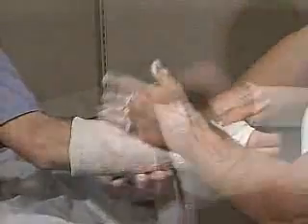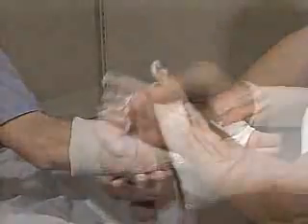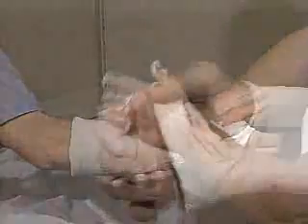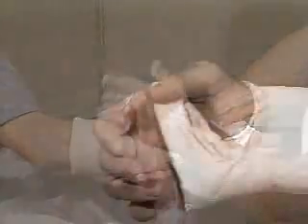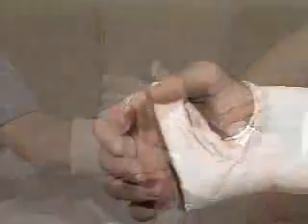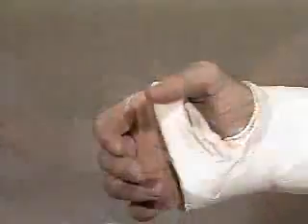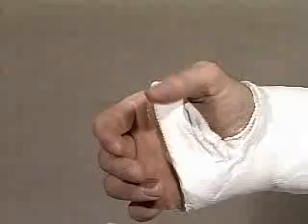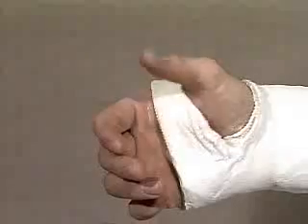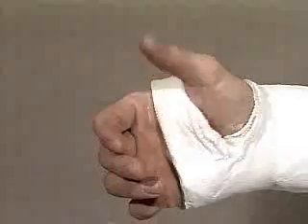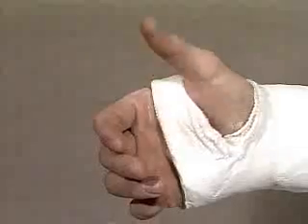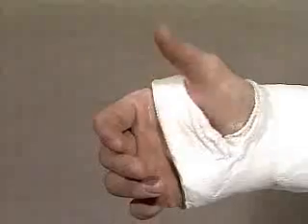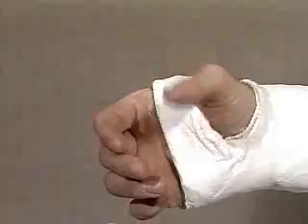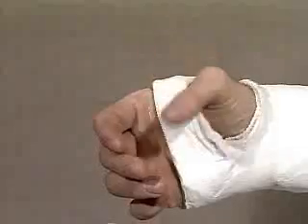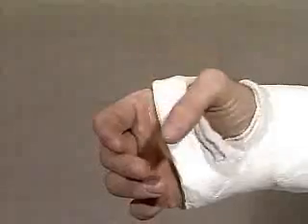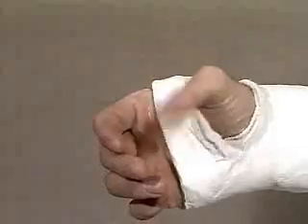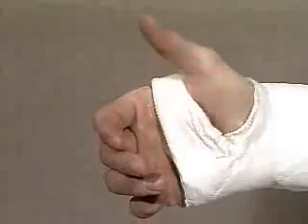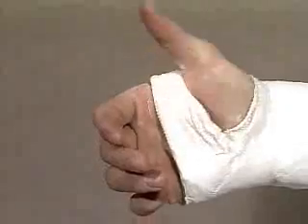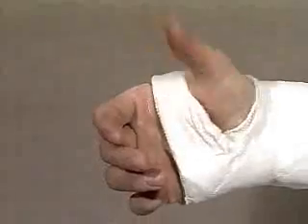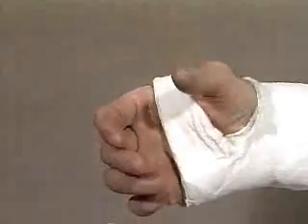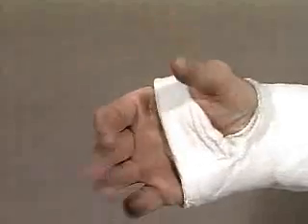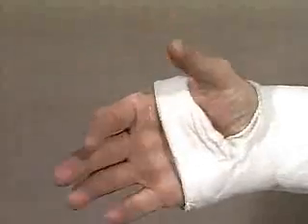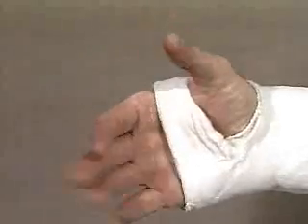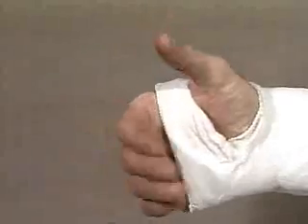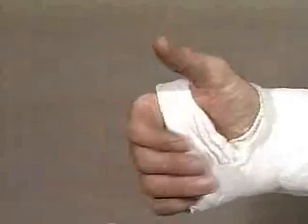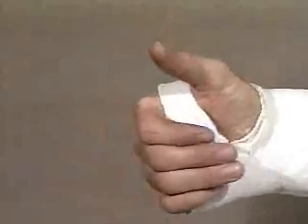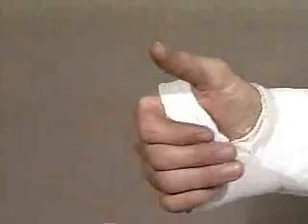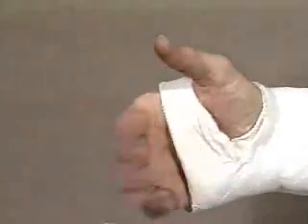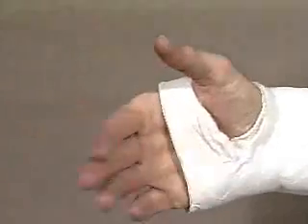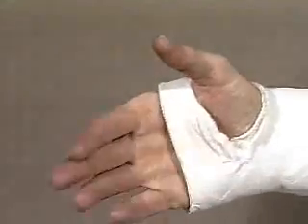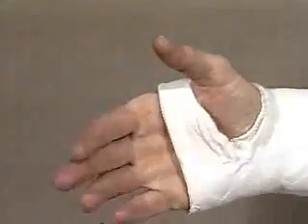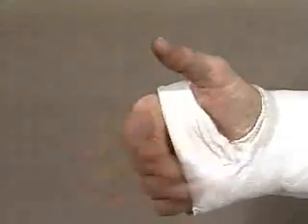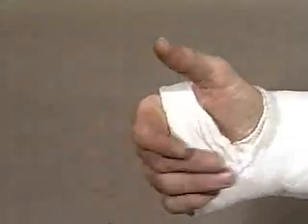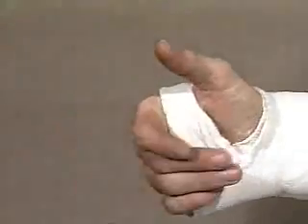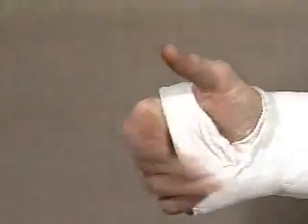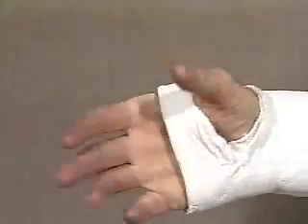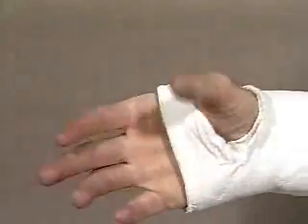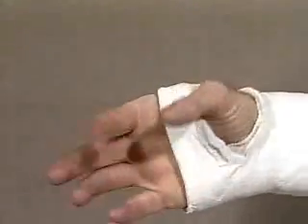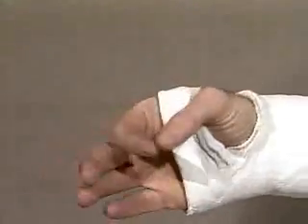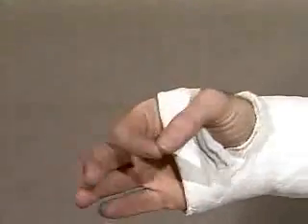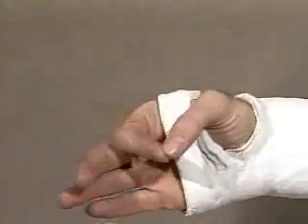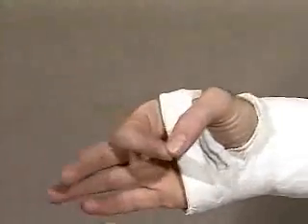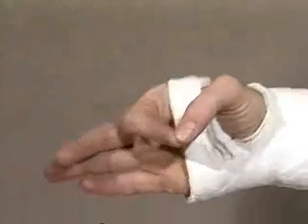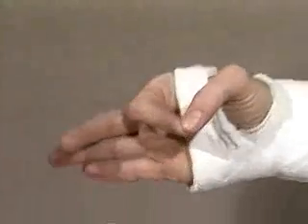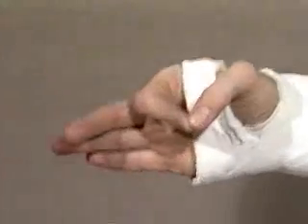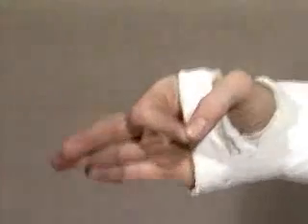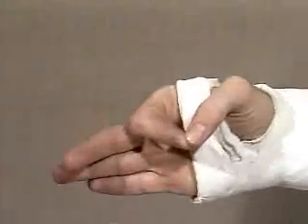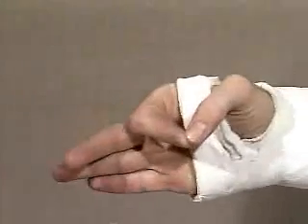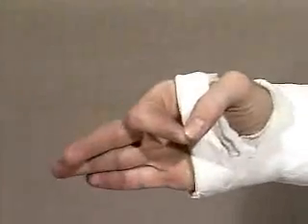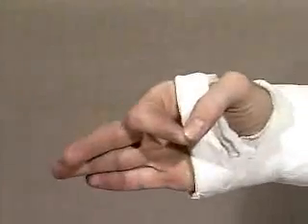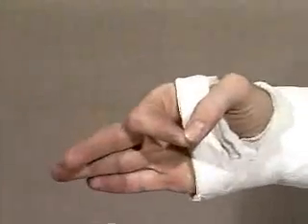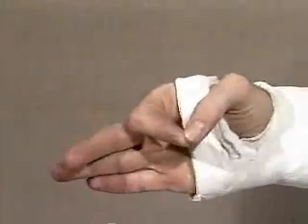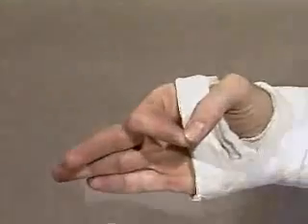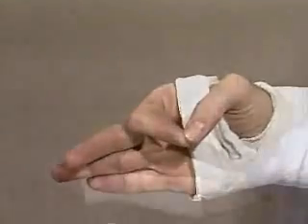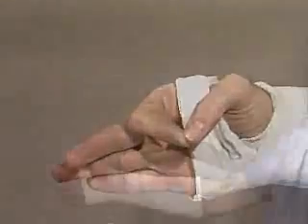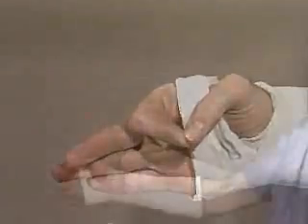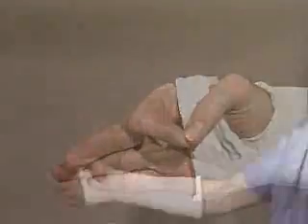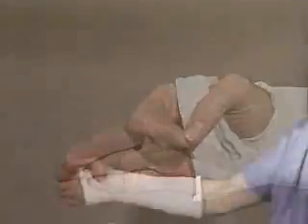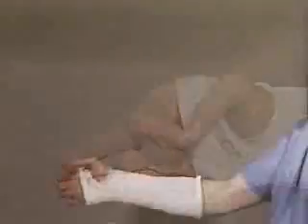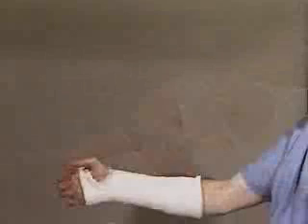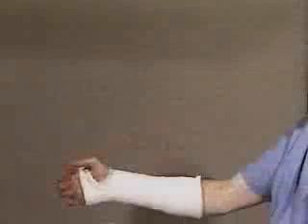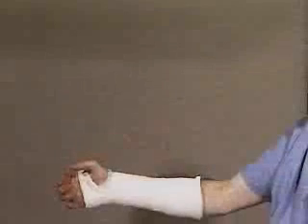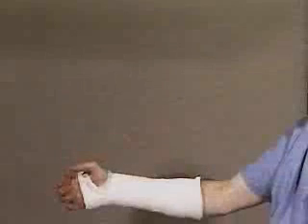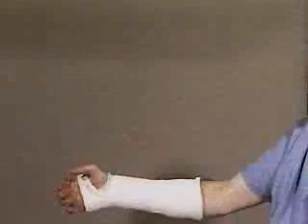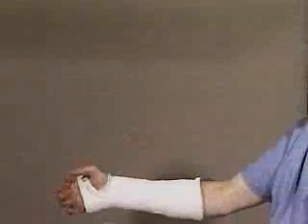Check to ensure the thumb and MCPs are free to move and elbow flexion is unhindered.